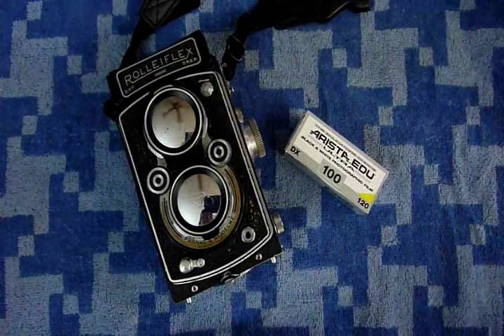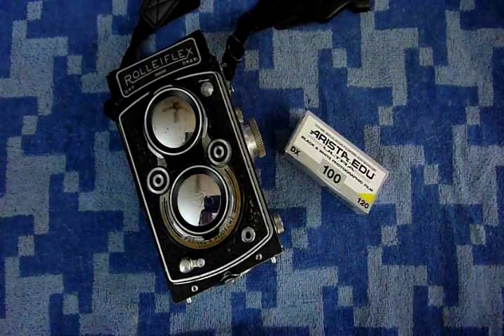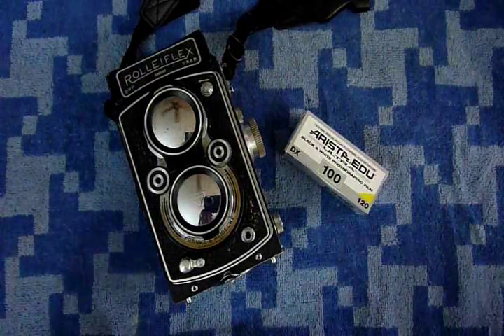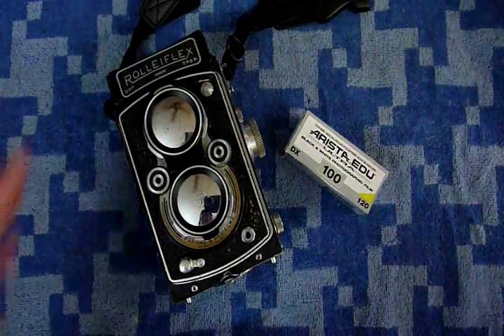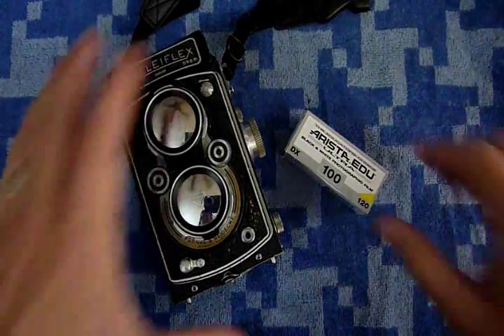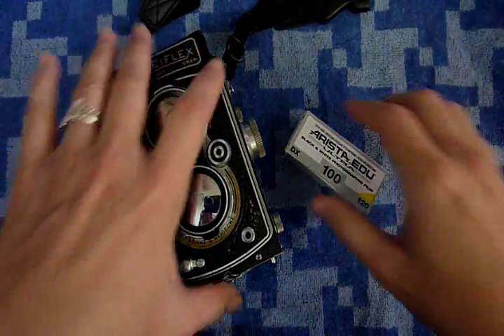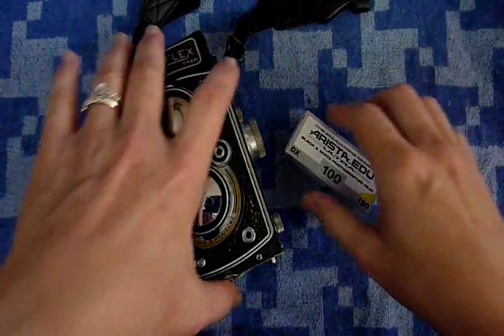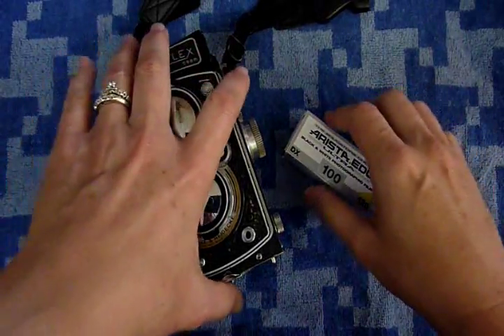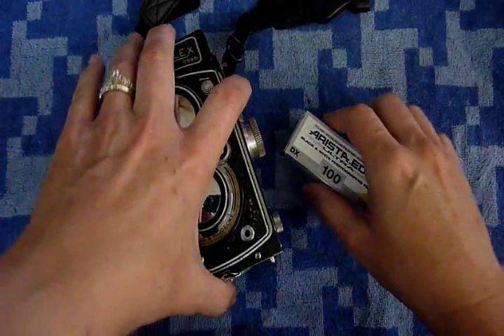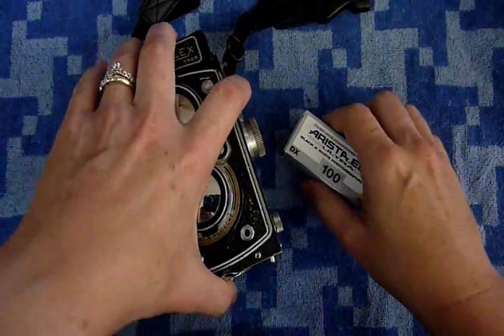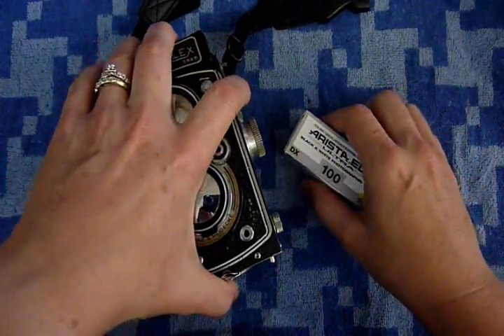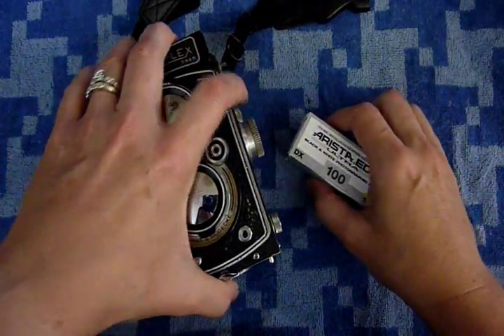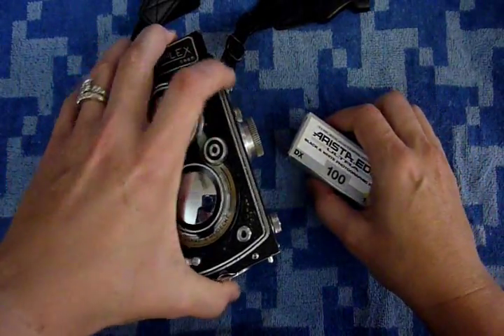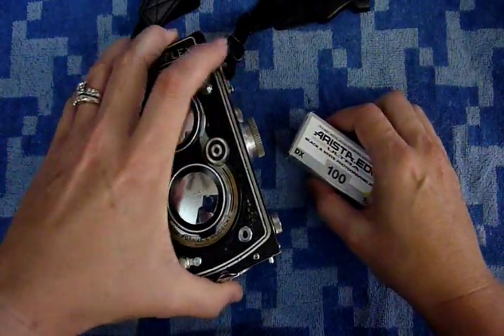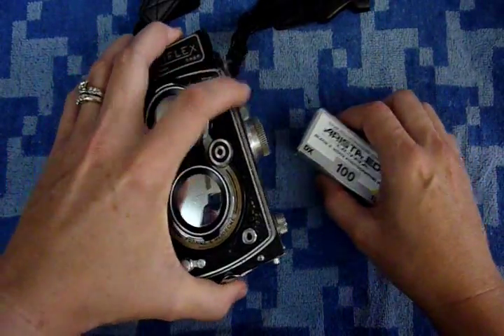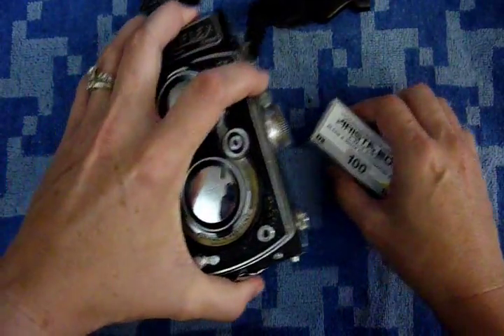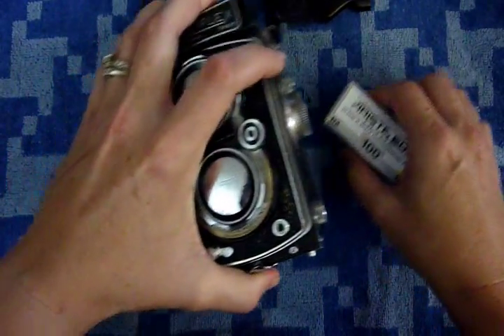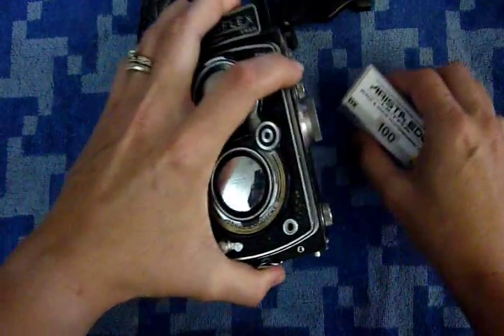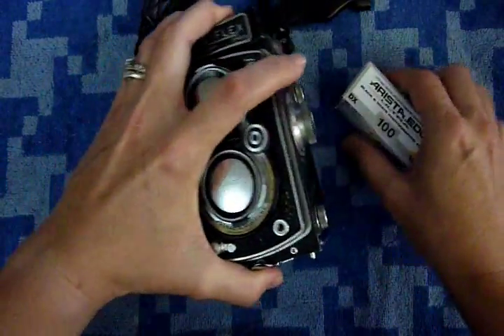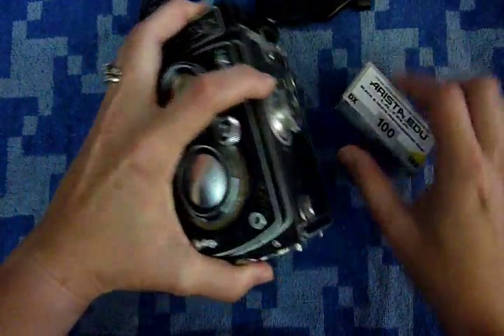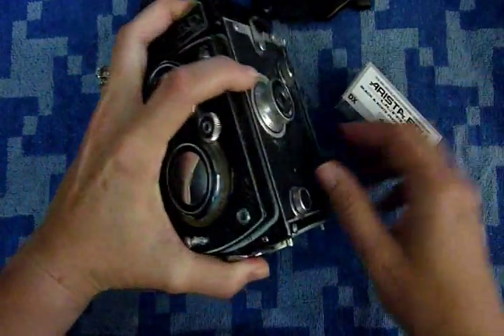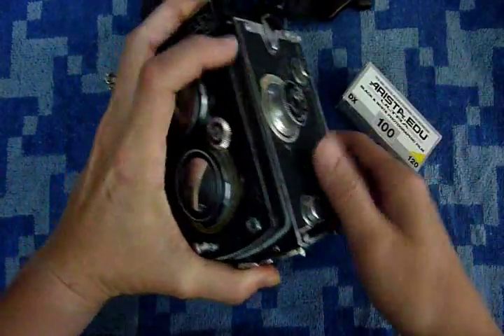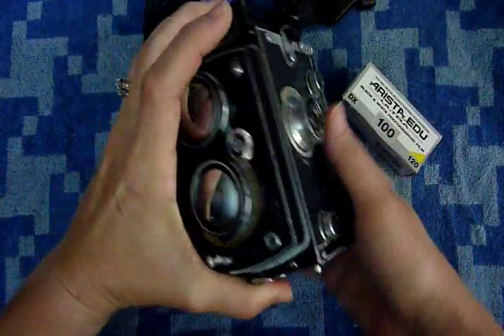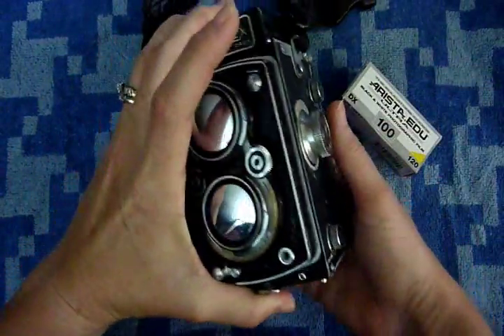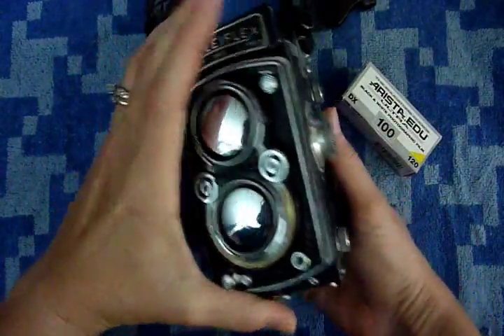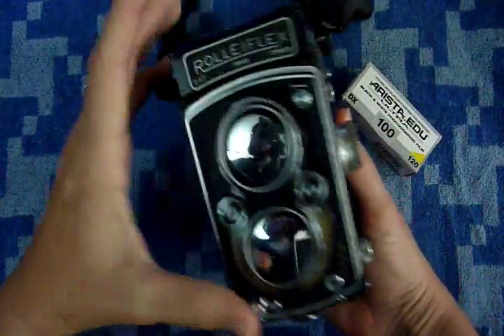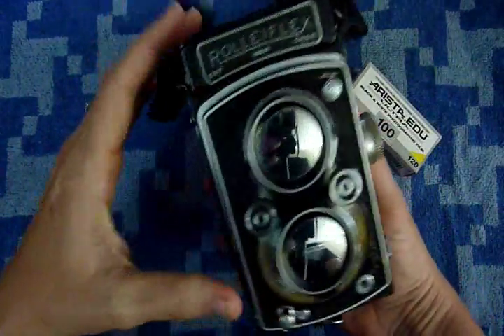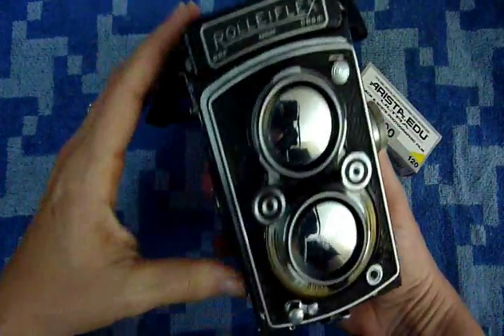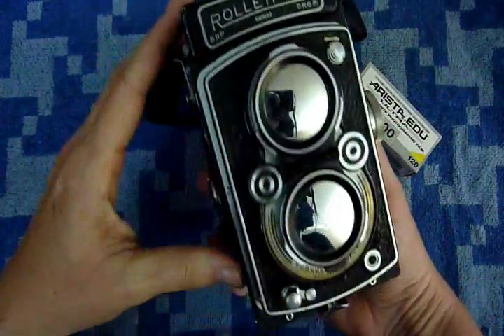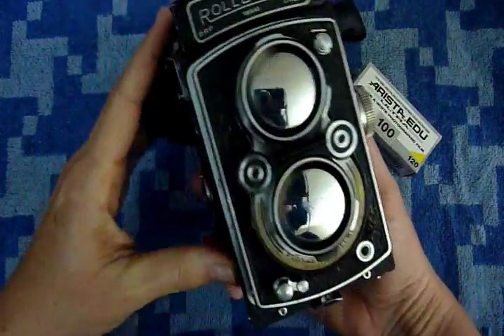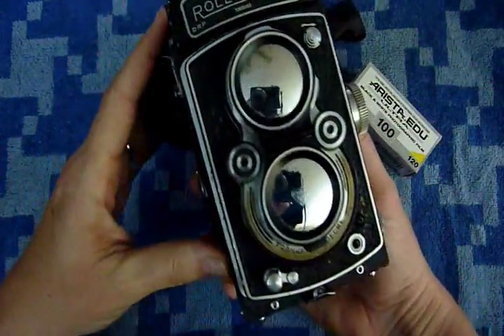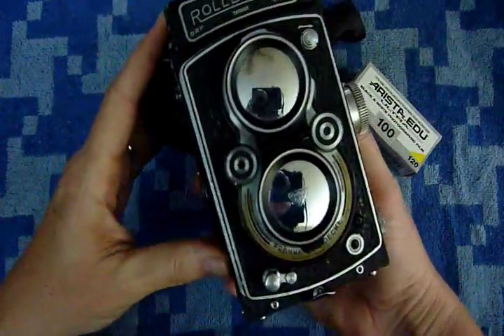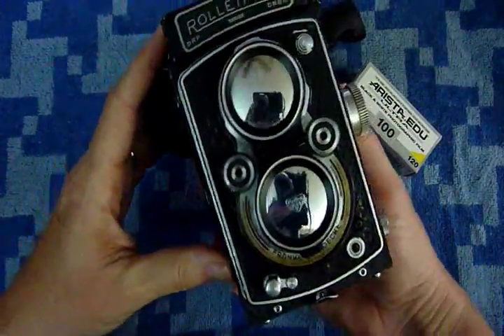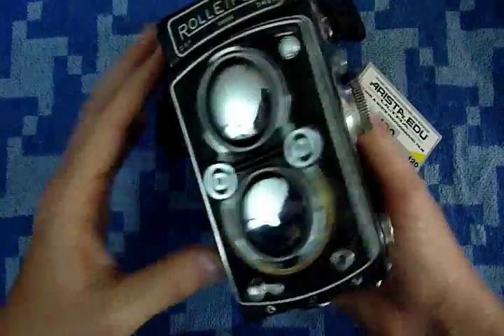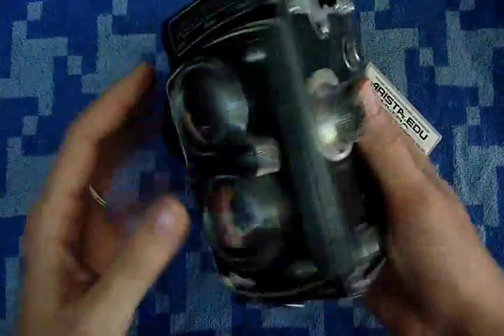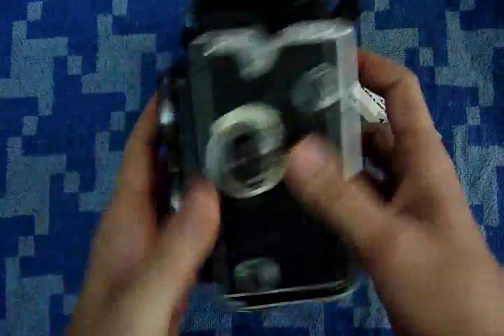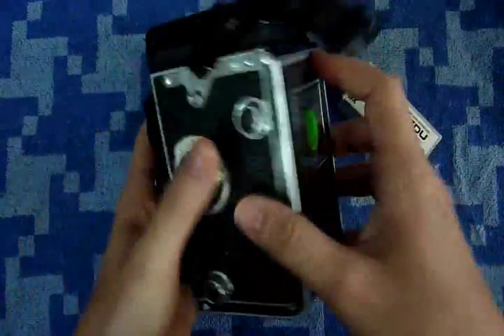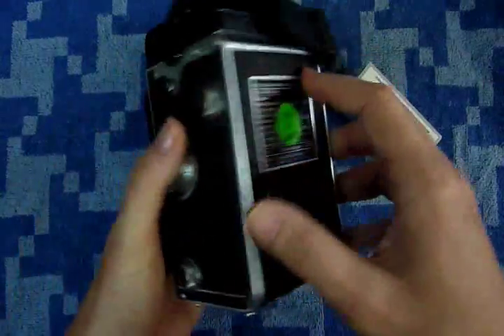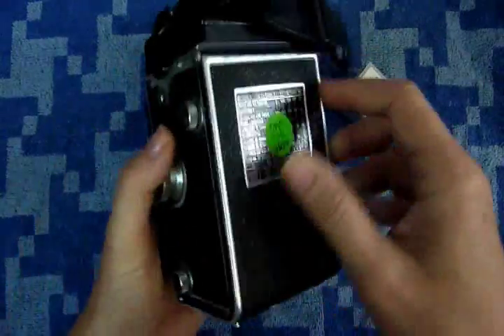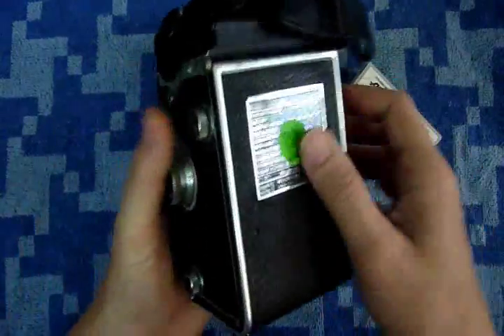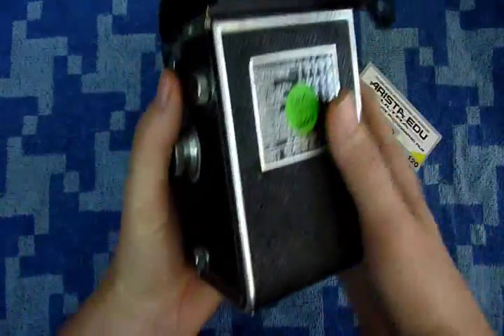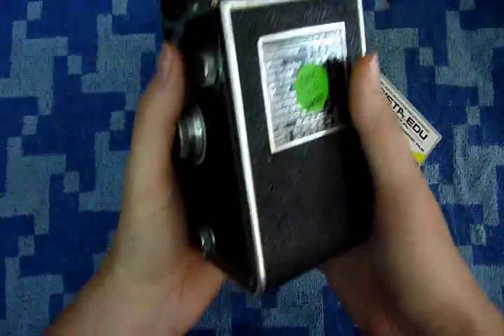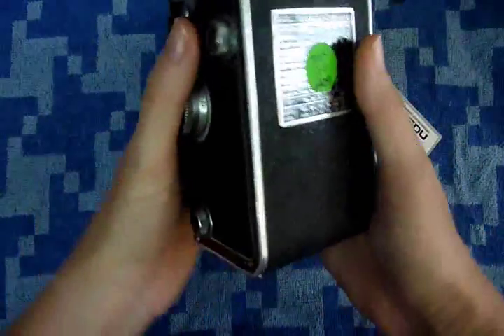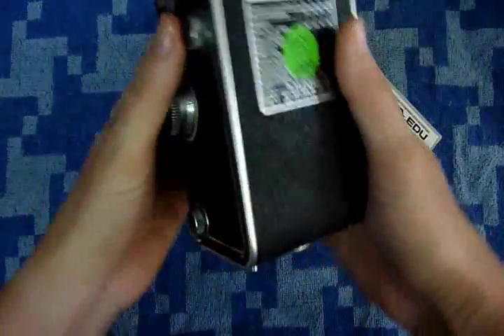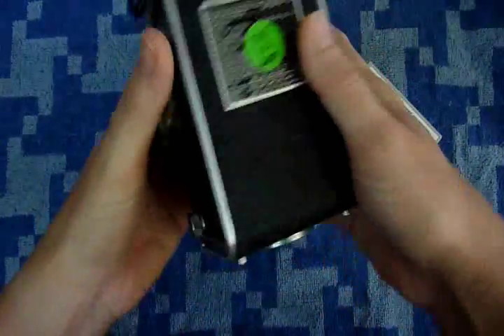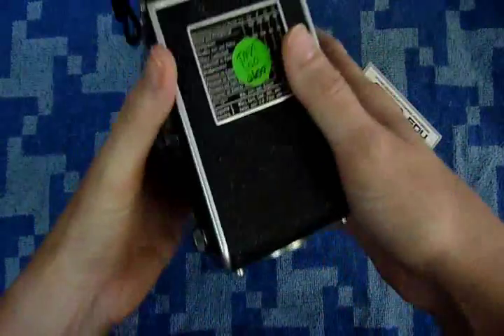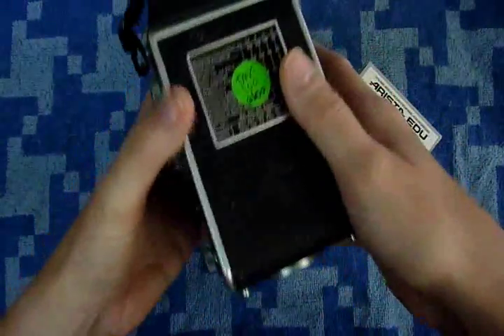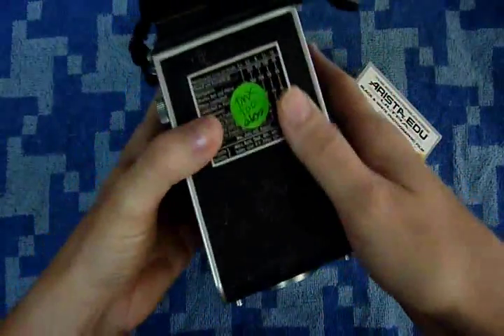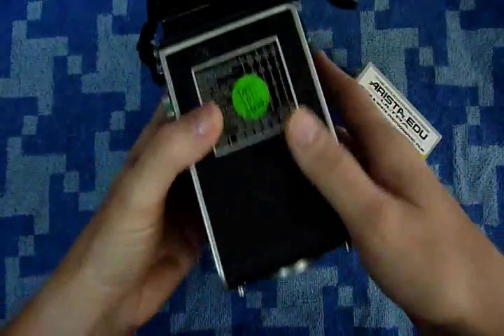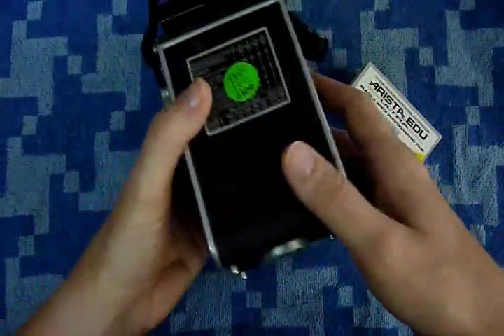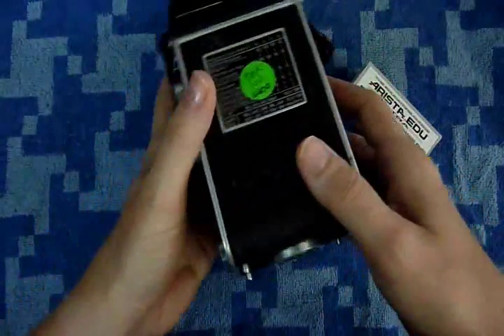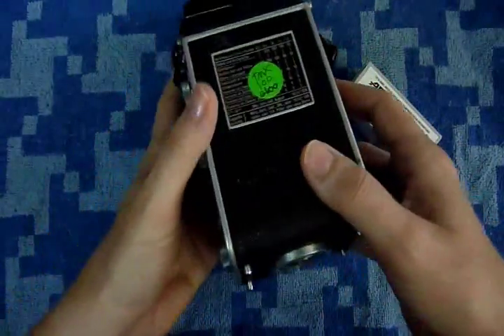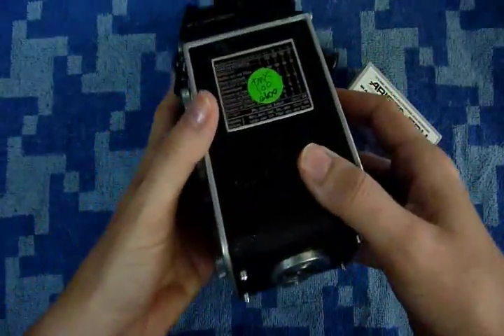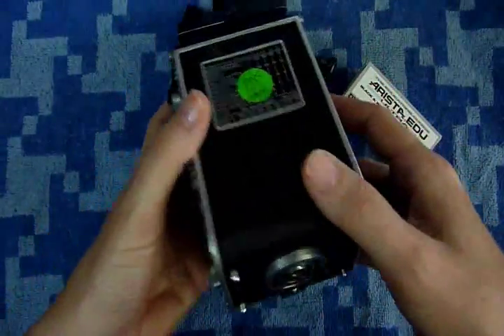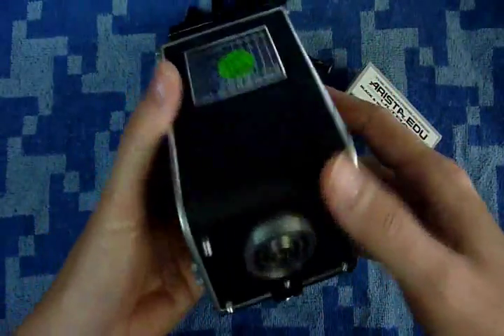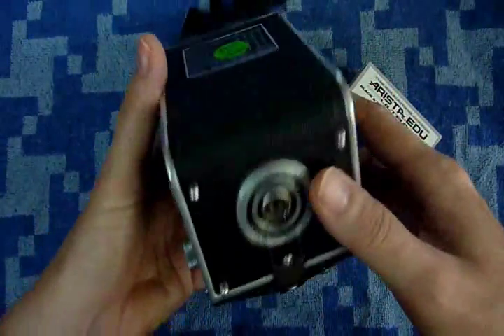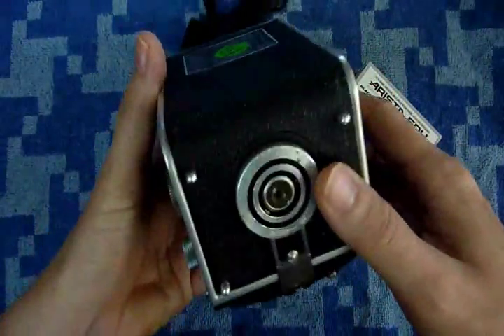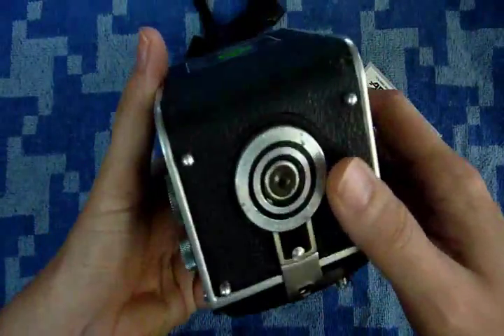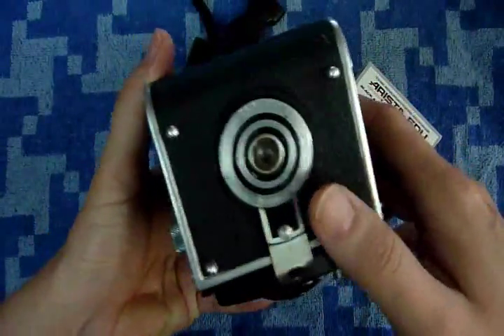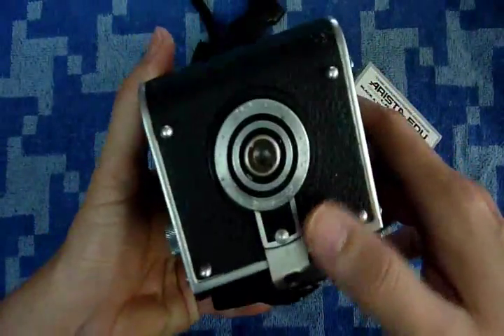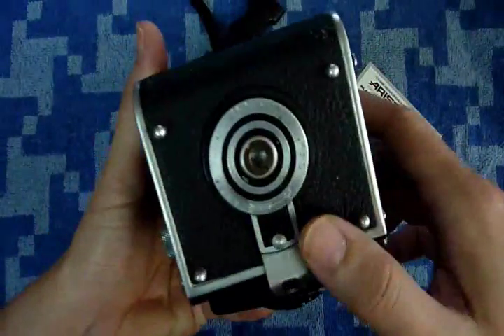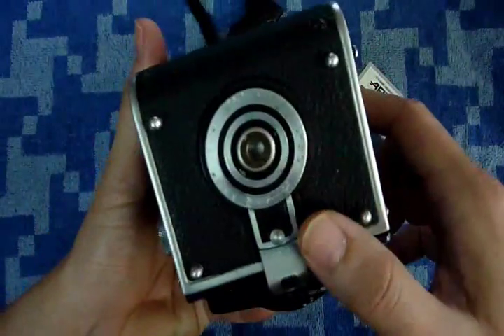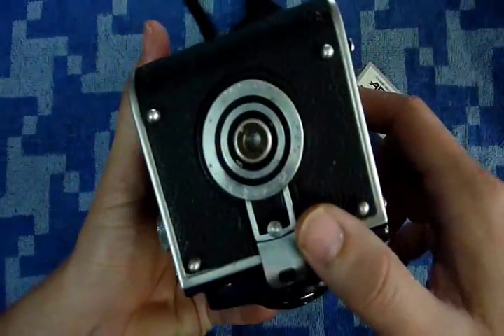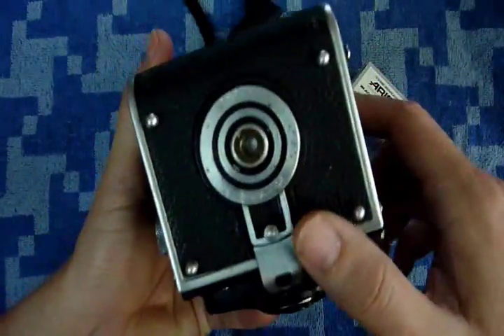Hello, welcome to Kathy's Cameras. This is my Rolleiflex AutoMat Type 2. I'm going to show you the film loading procedure.